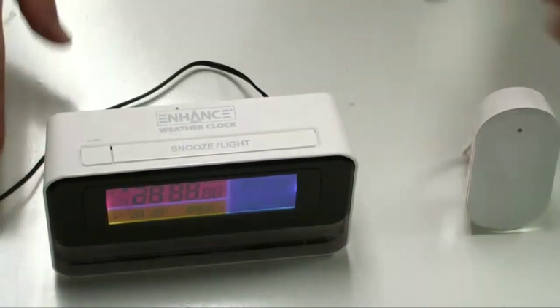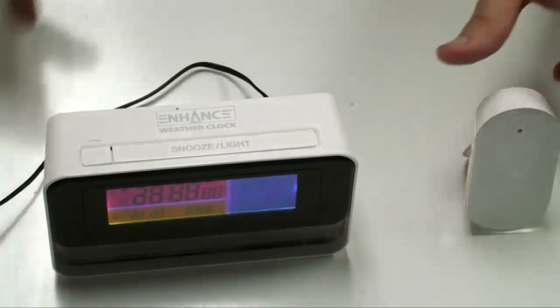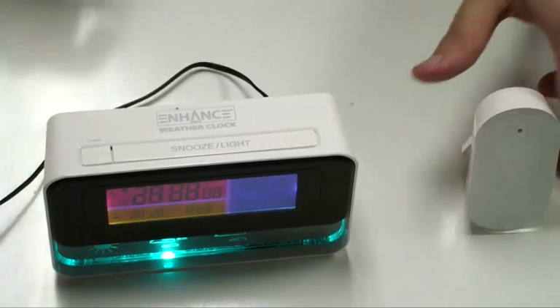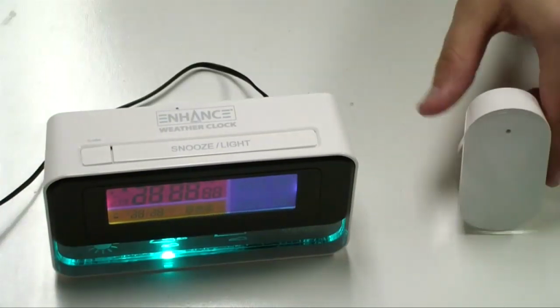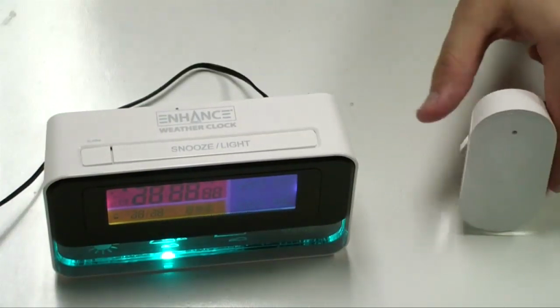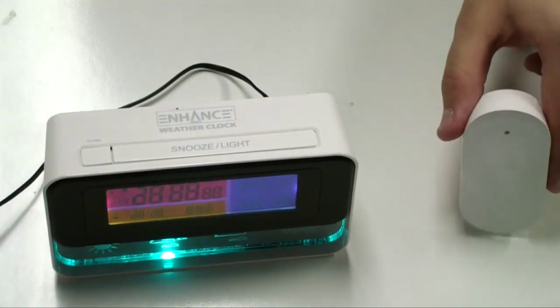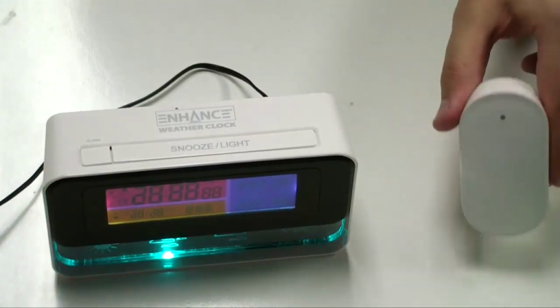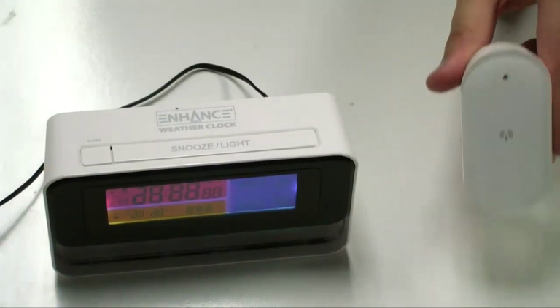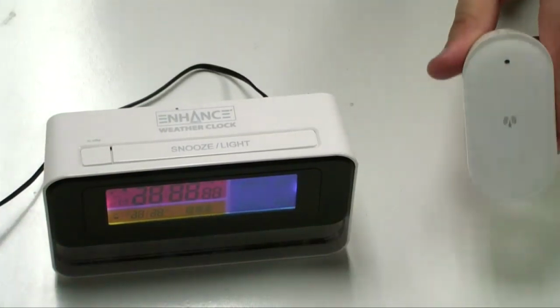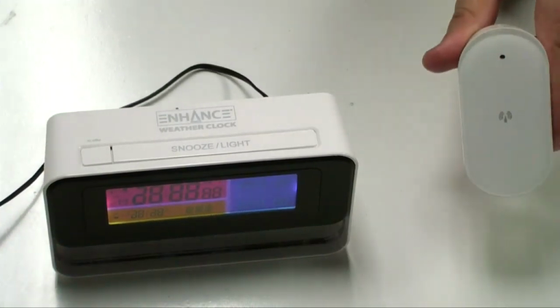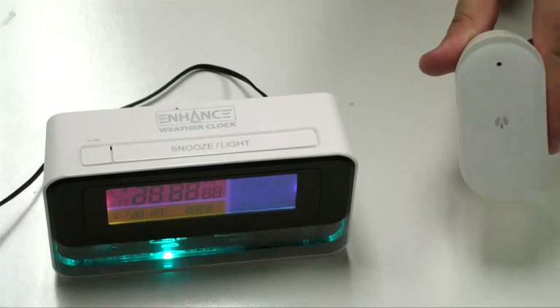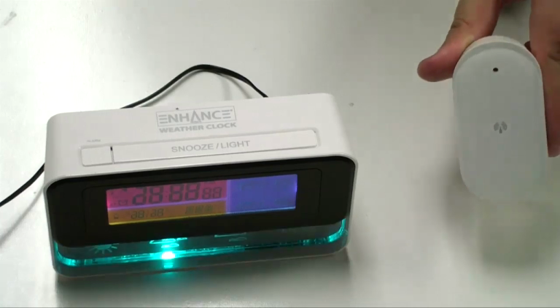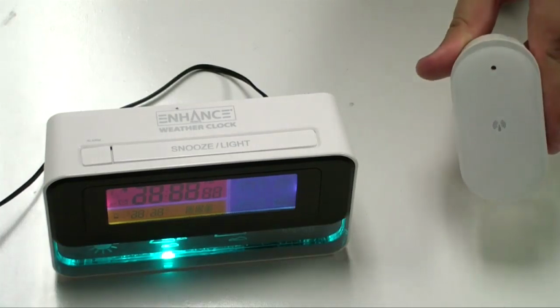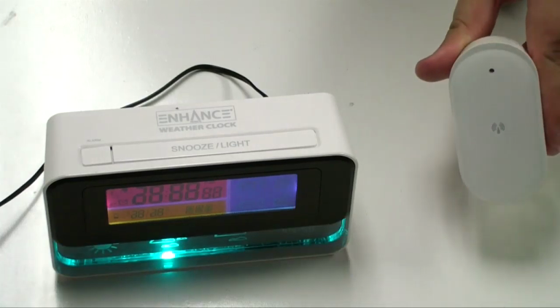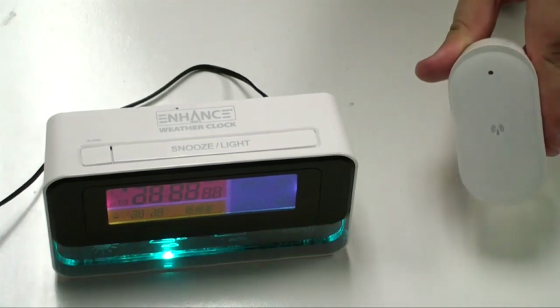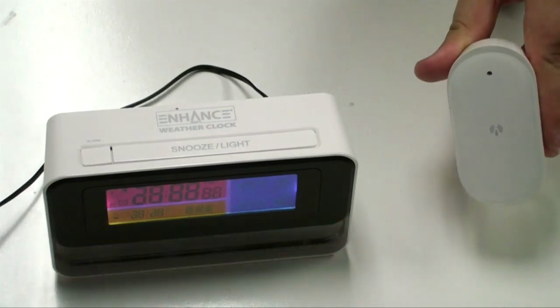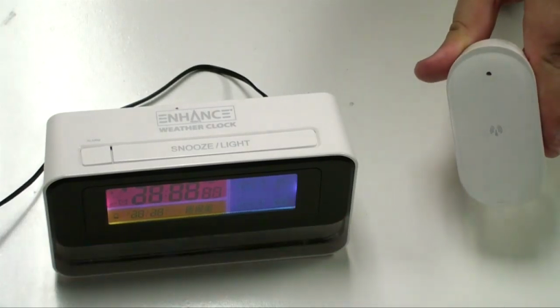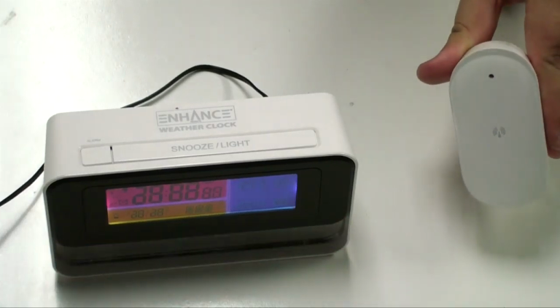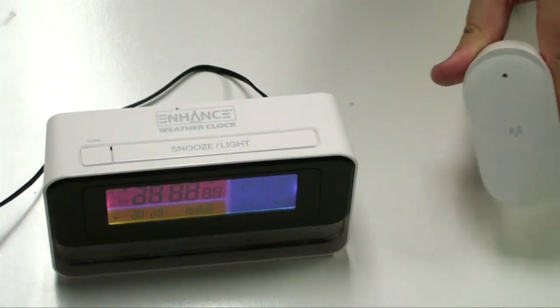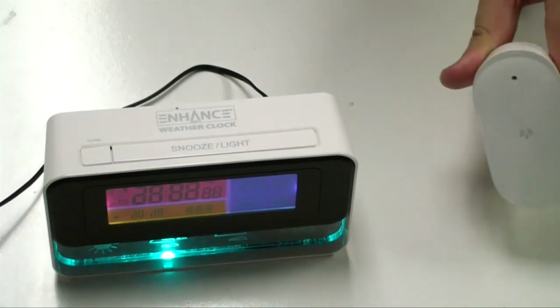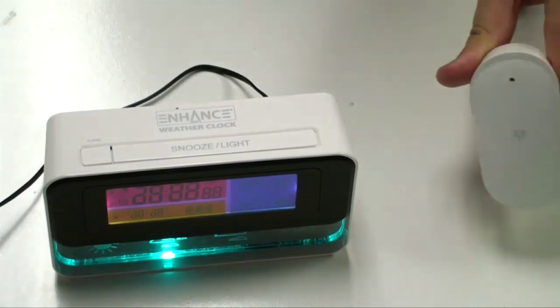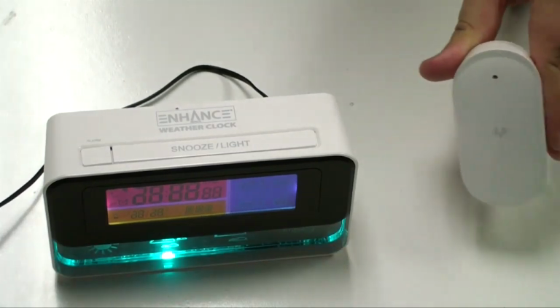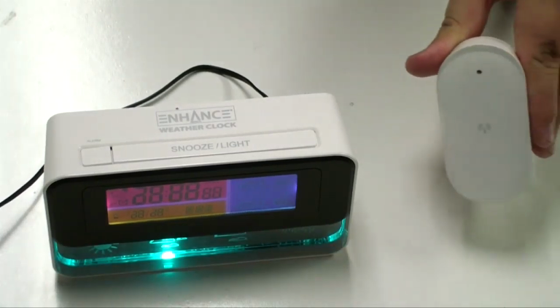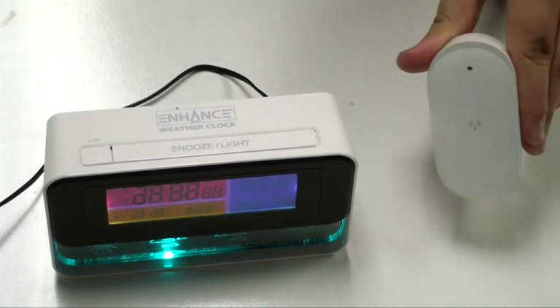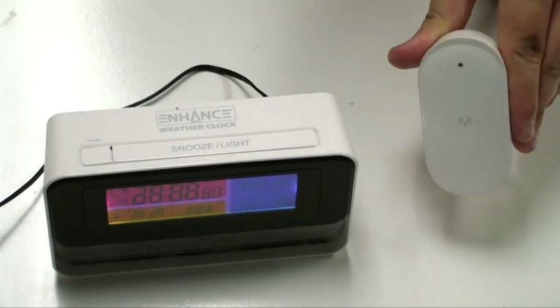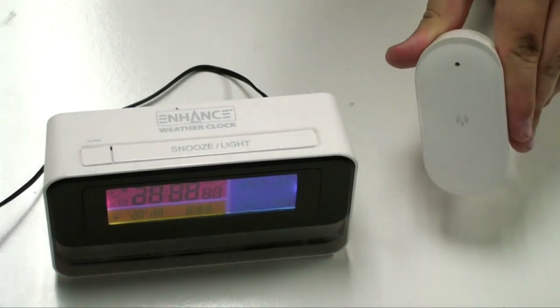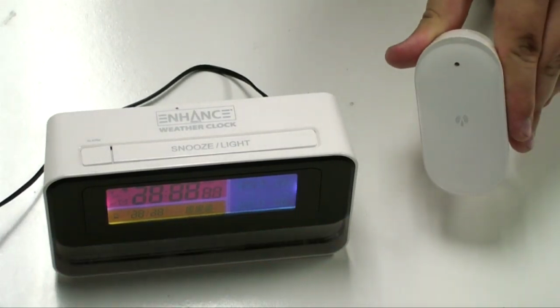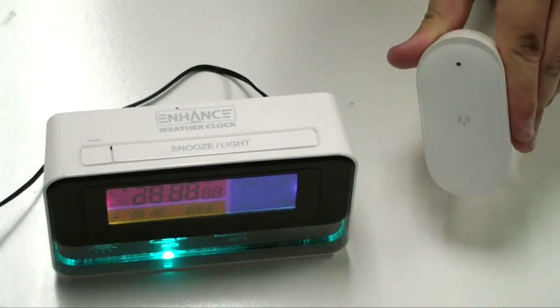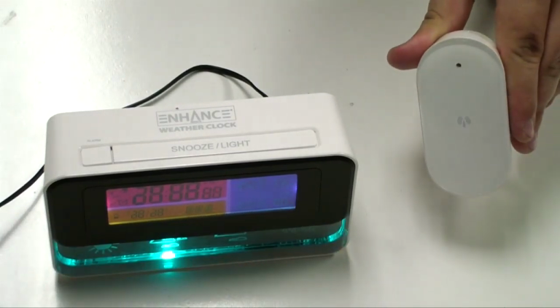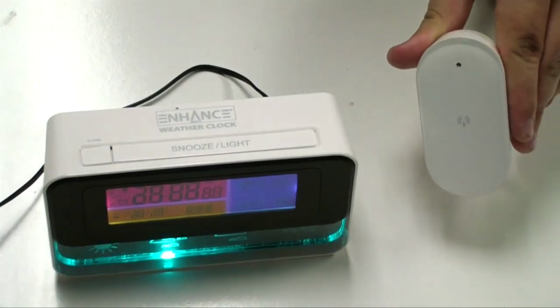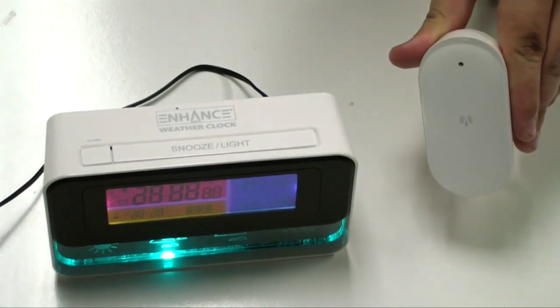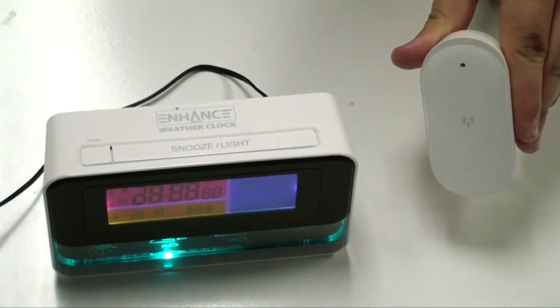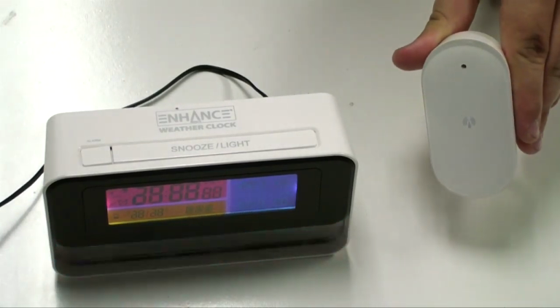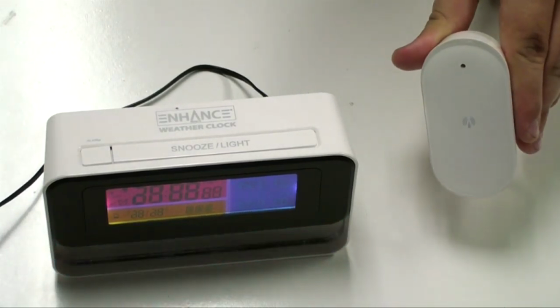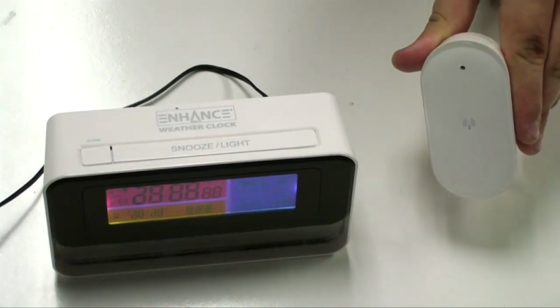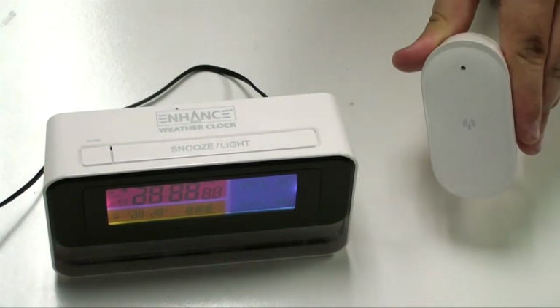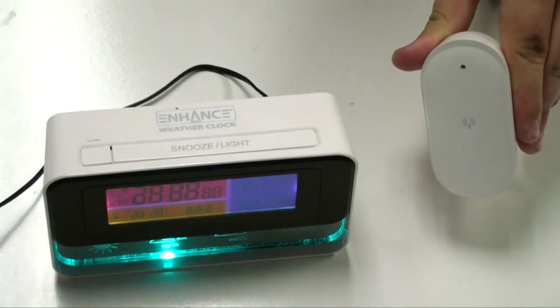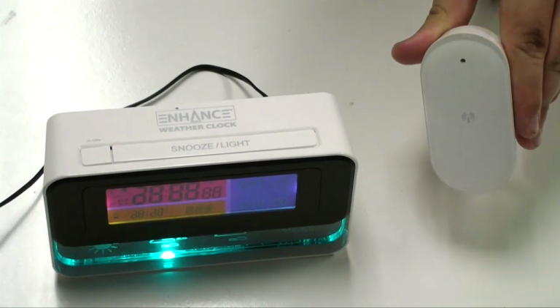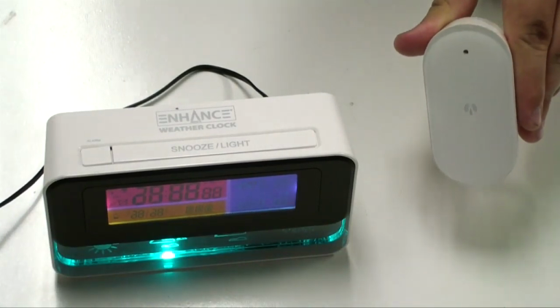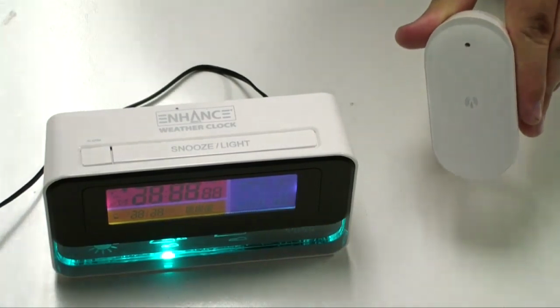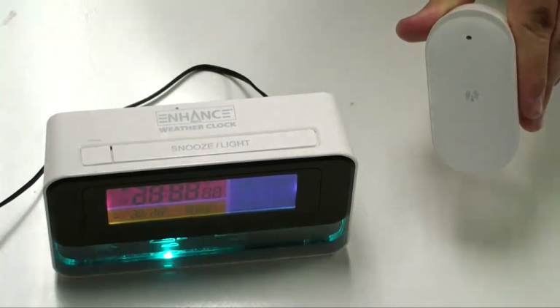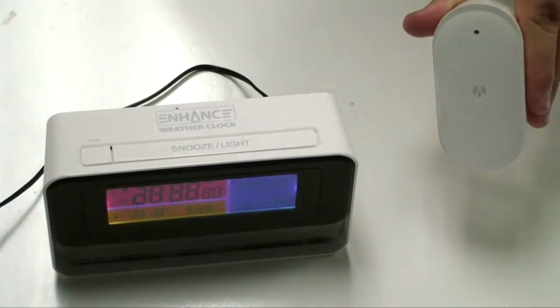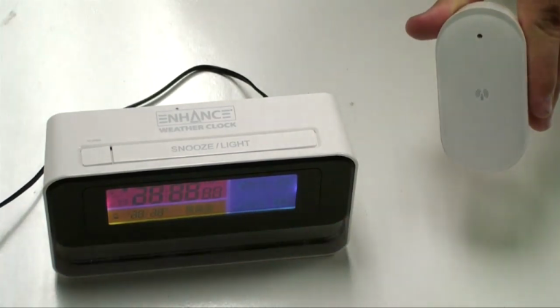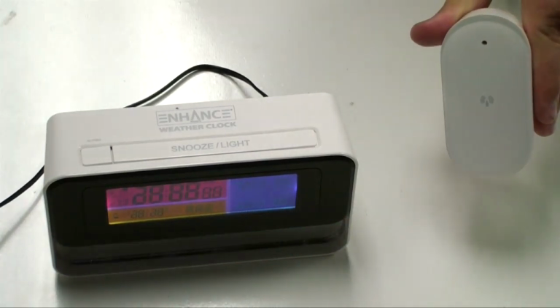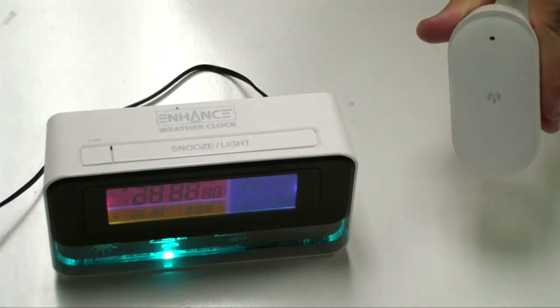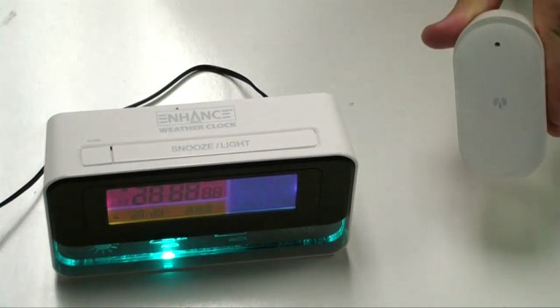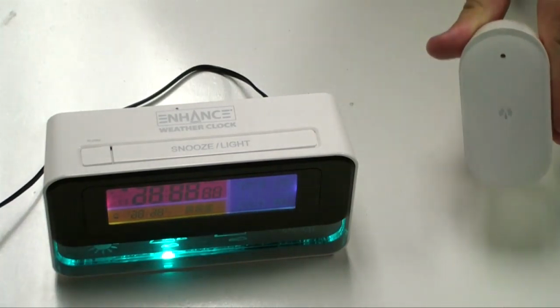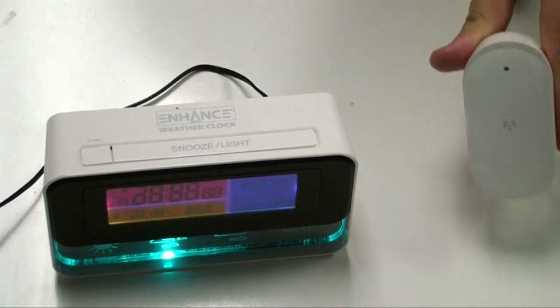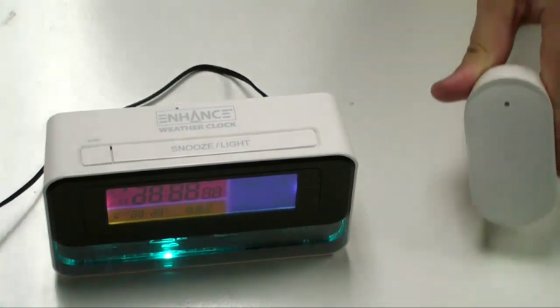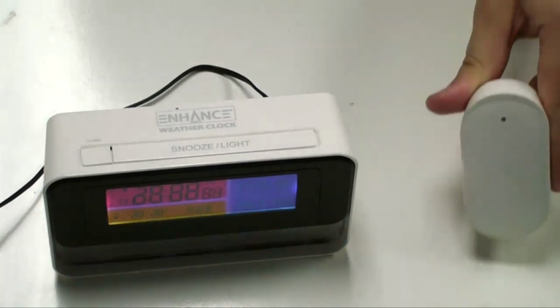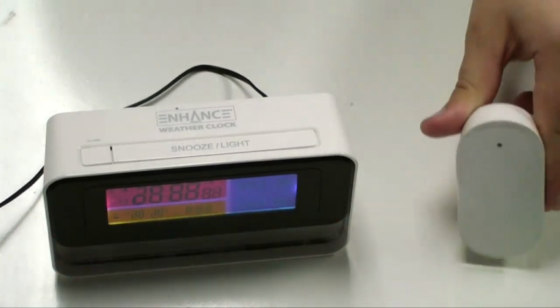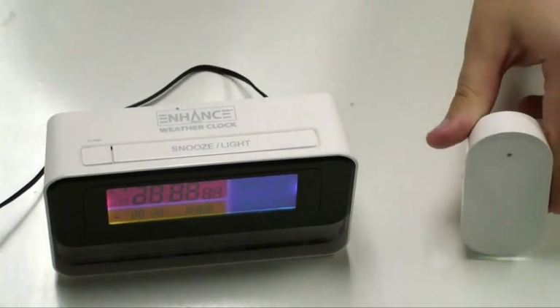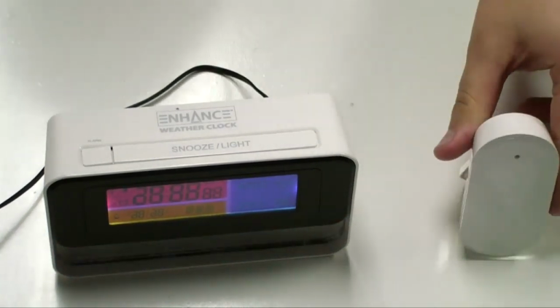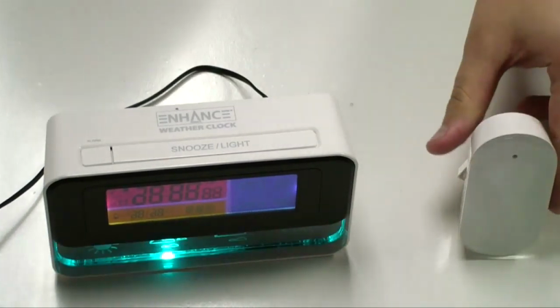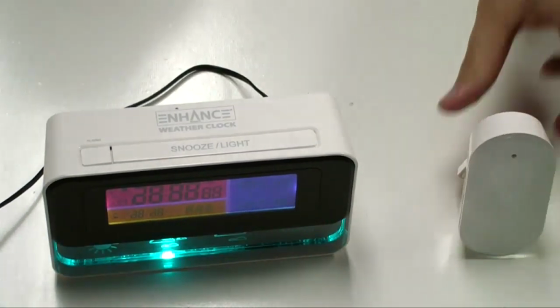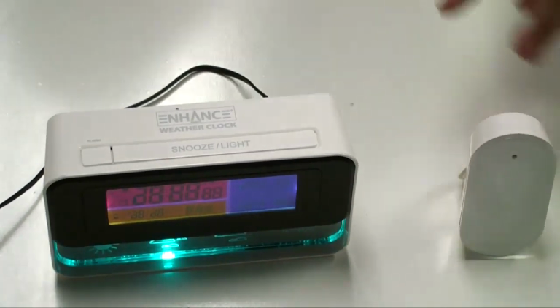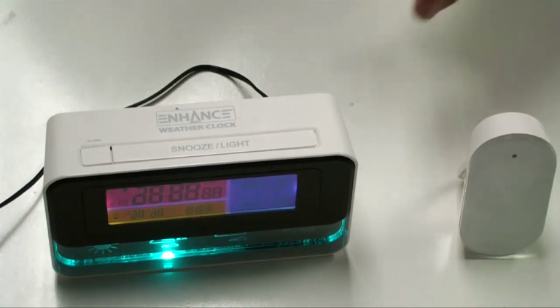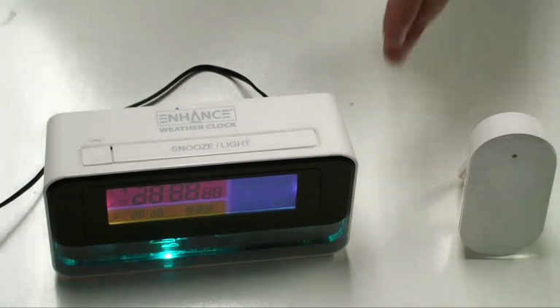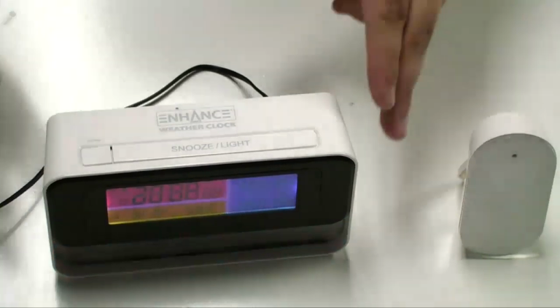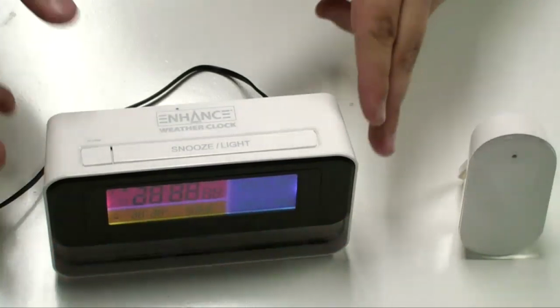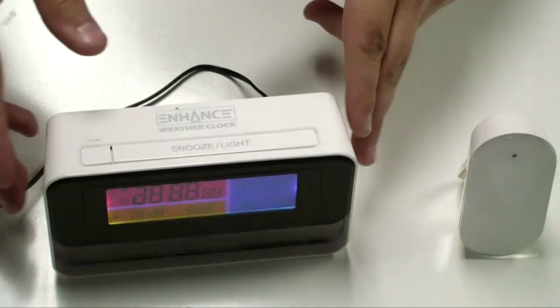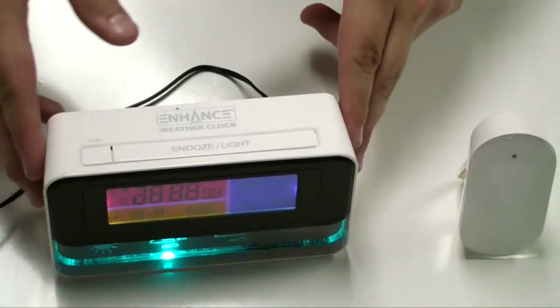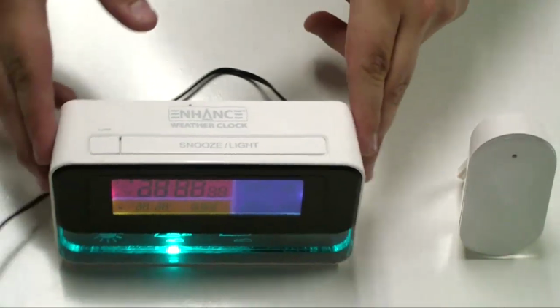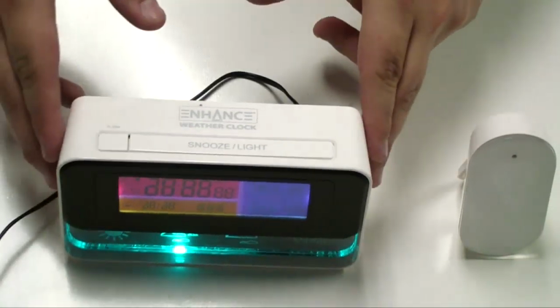The barometric pressure sensor also takes two AAA batteries. These batteries are not included.